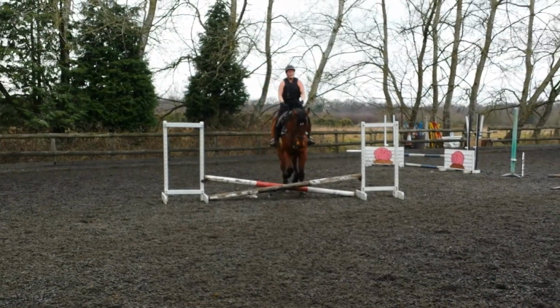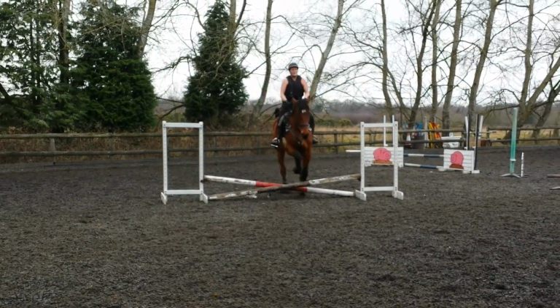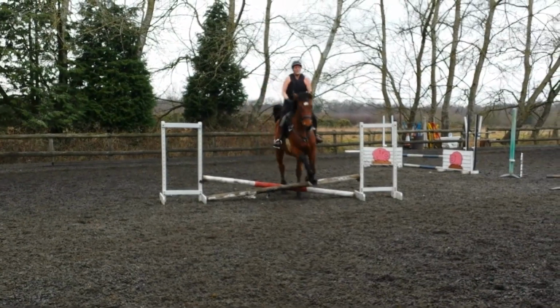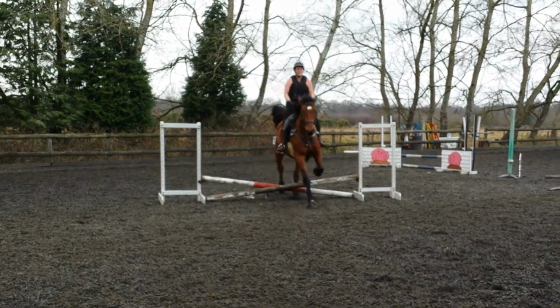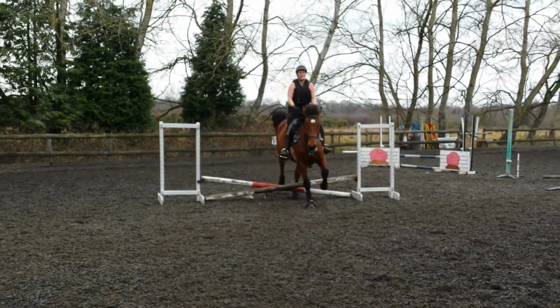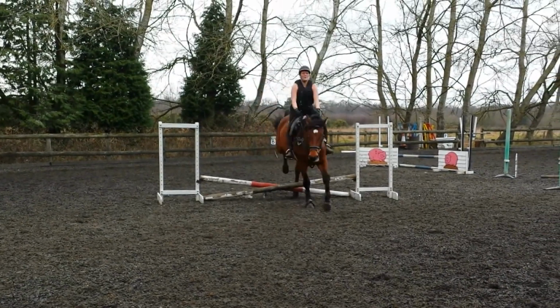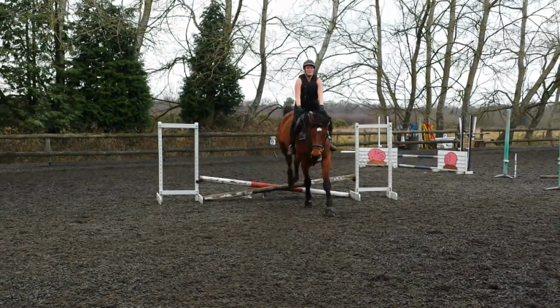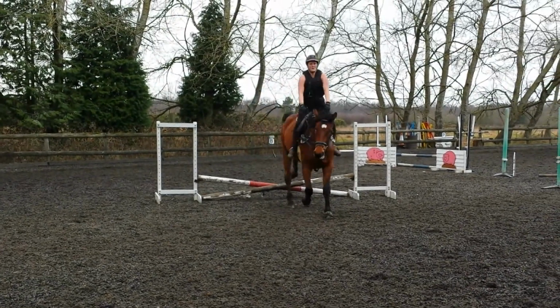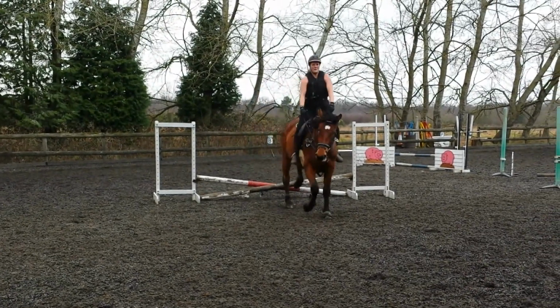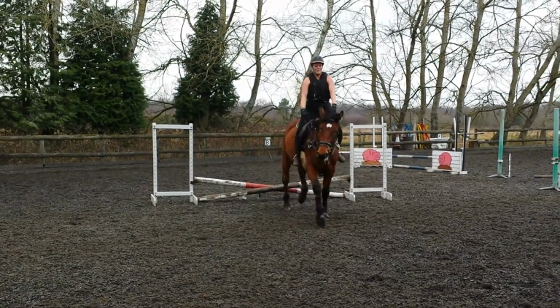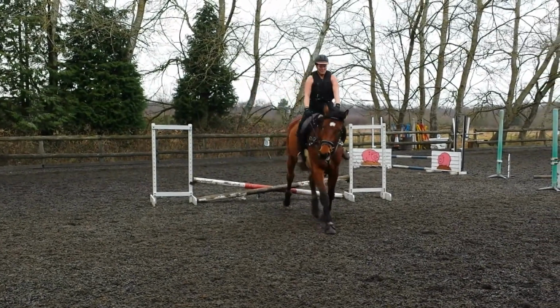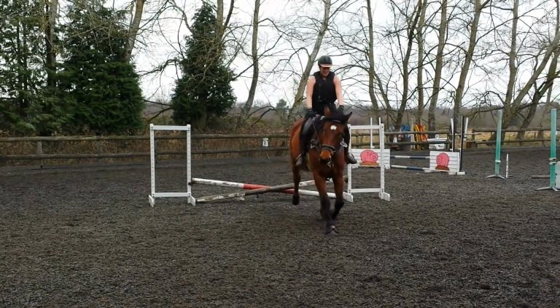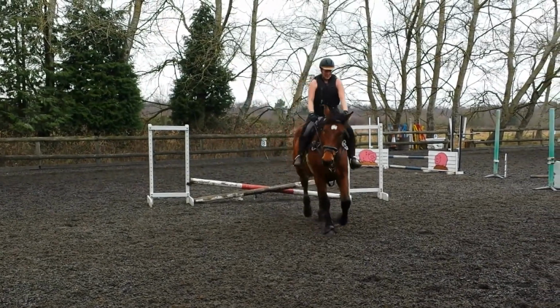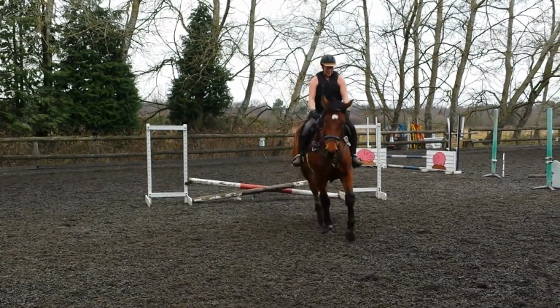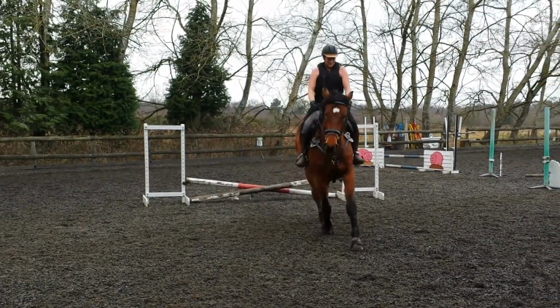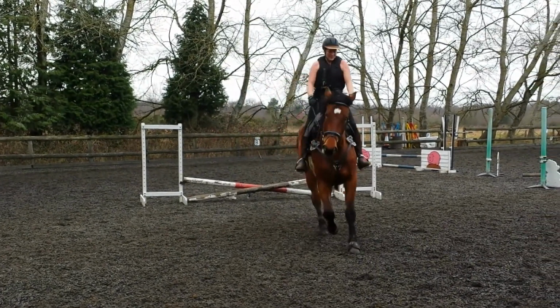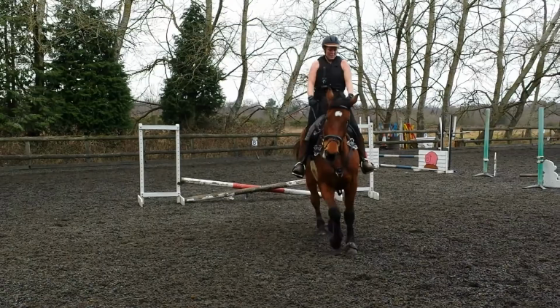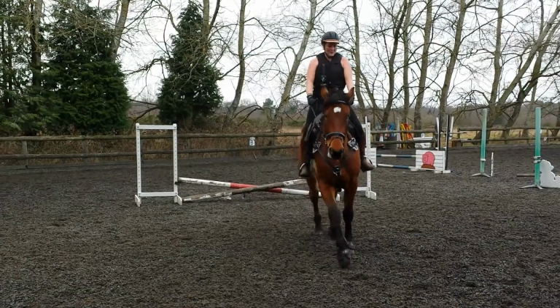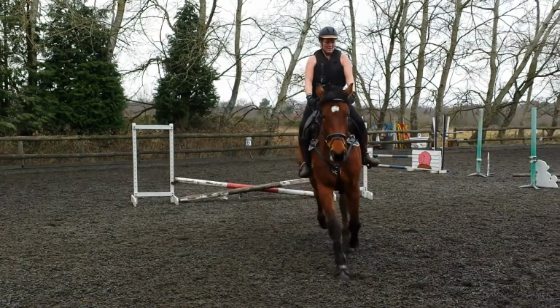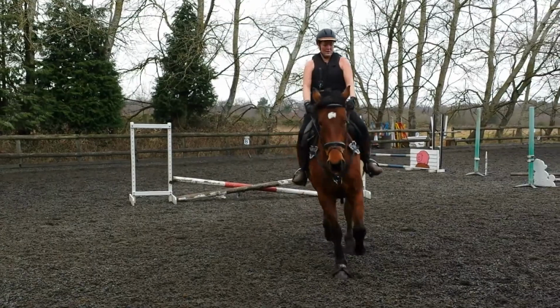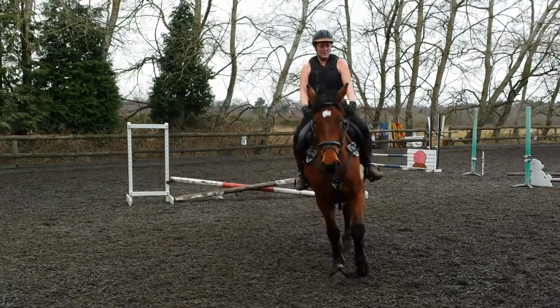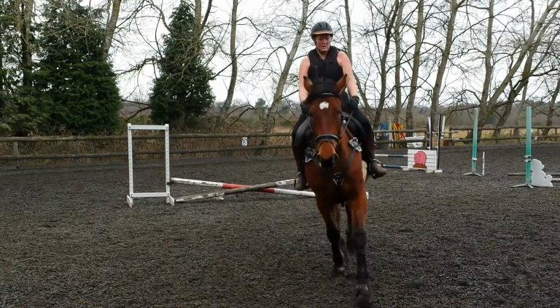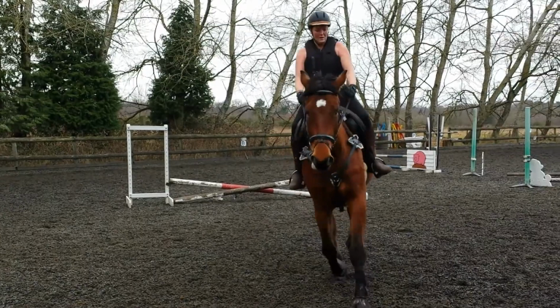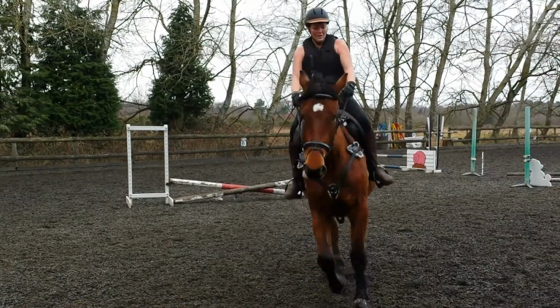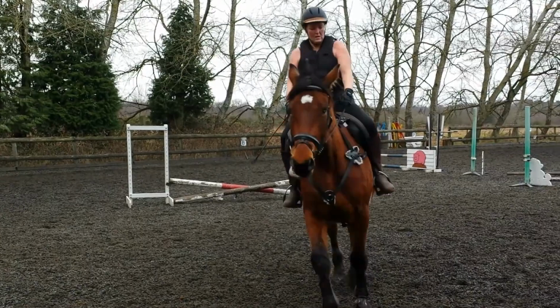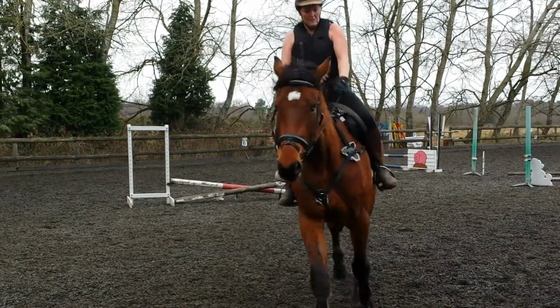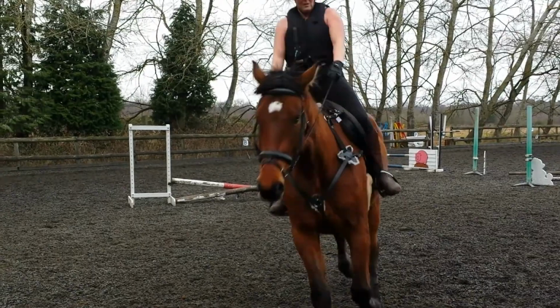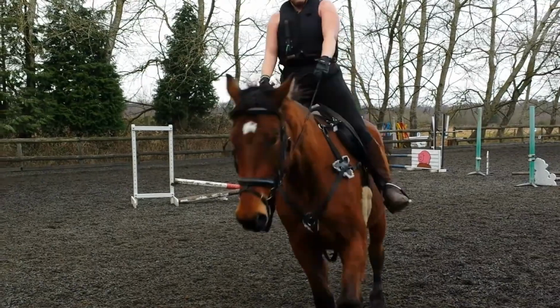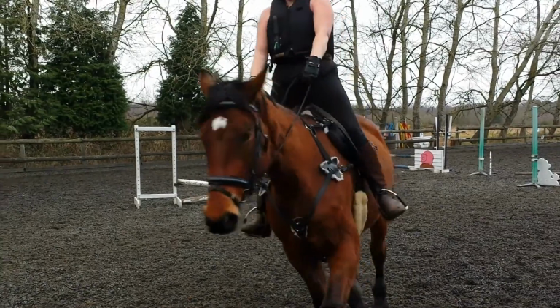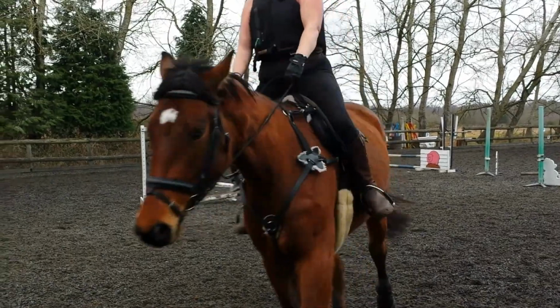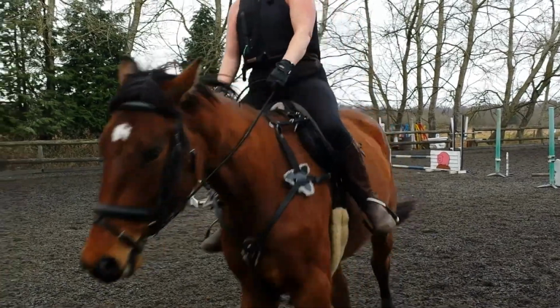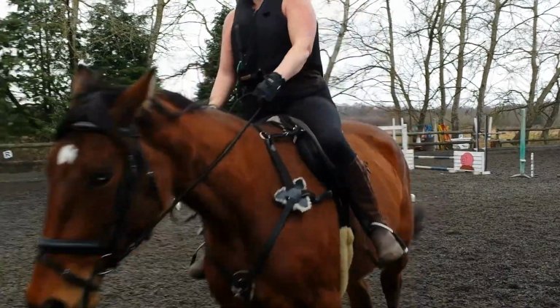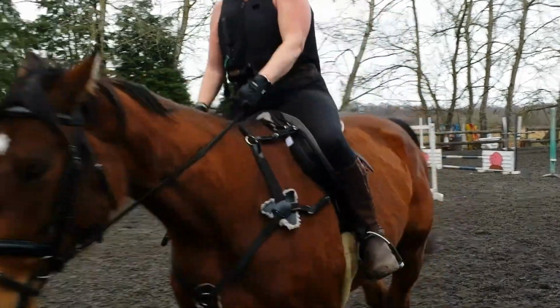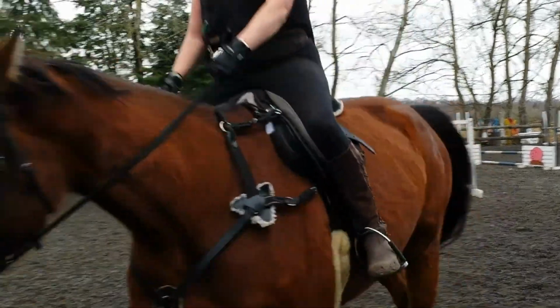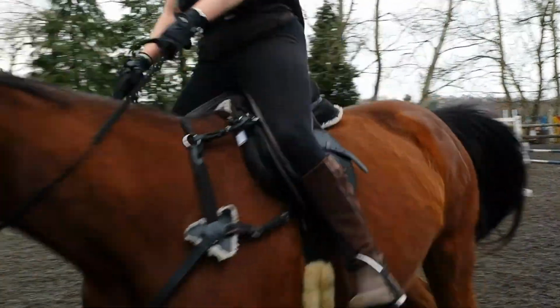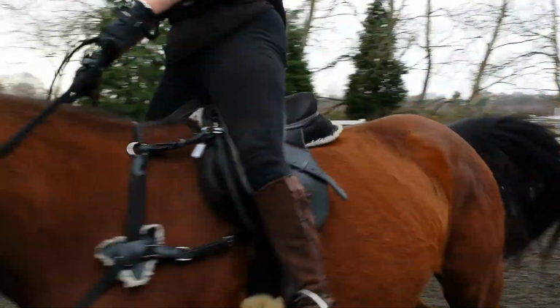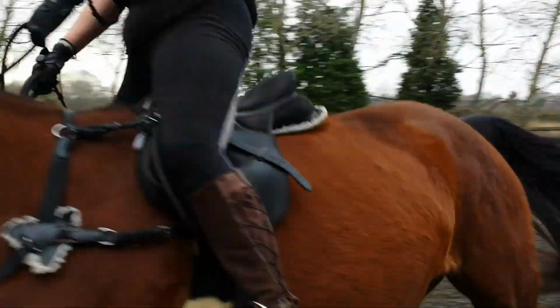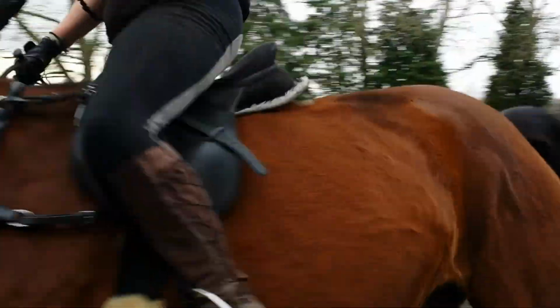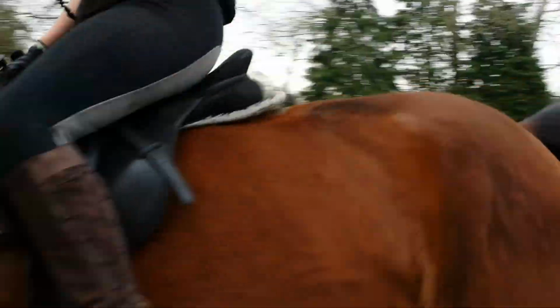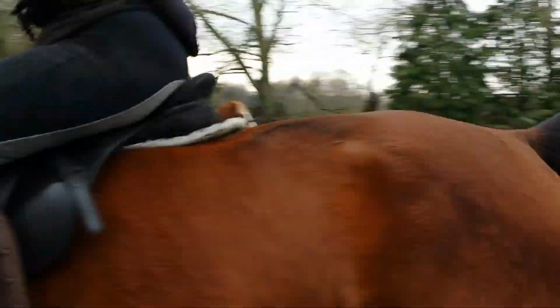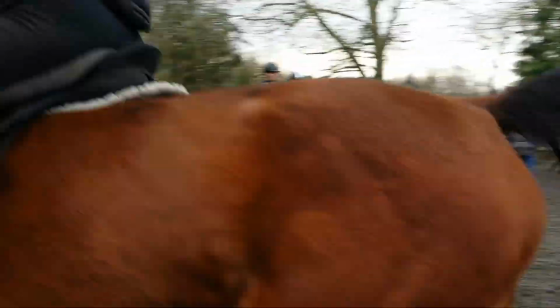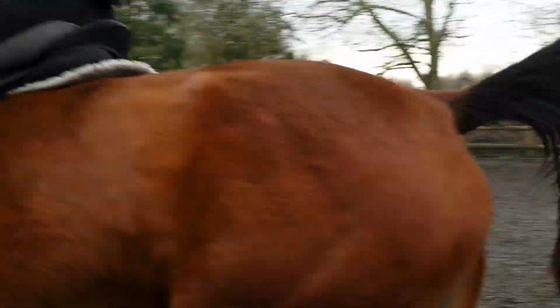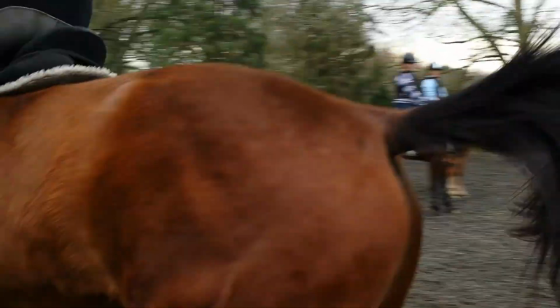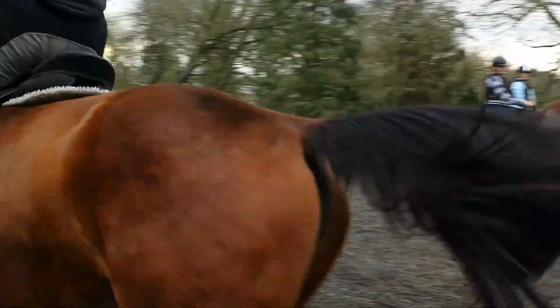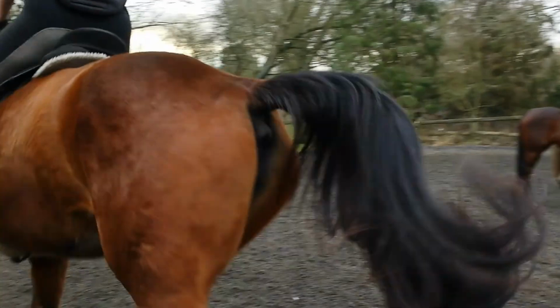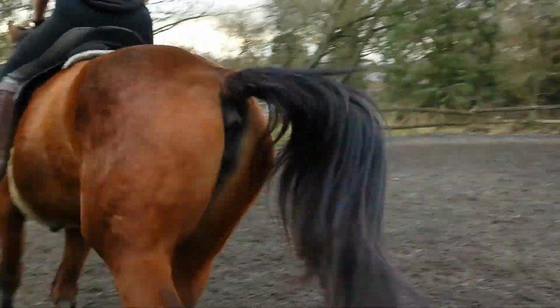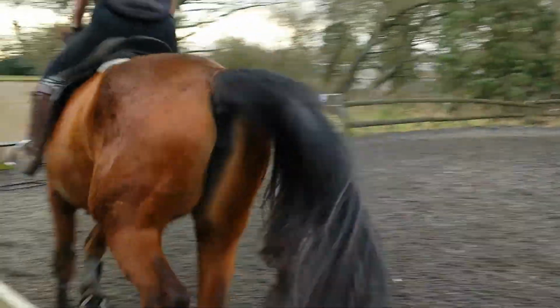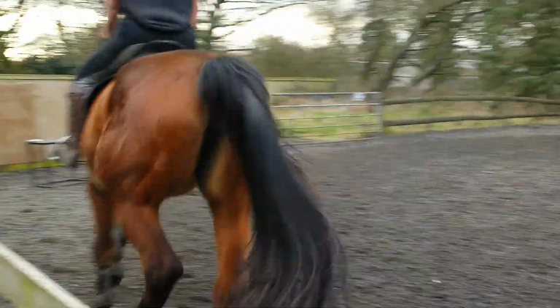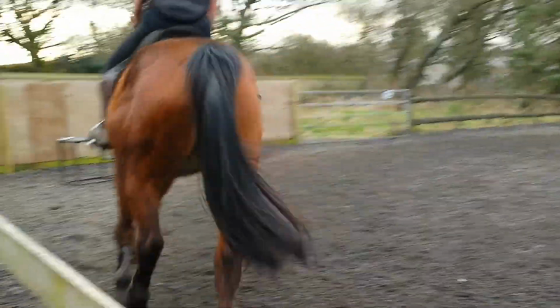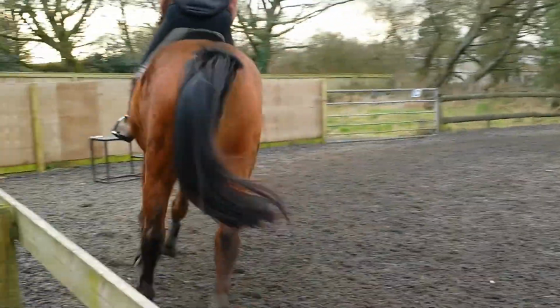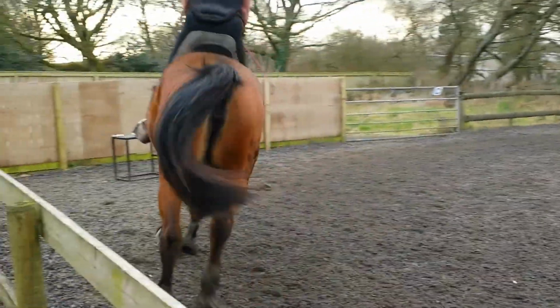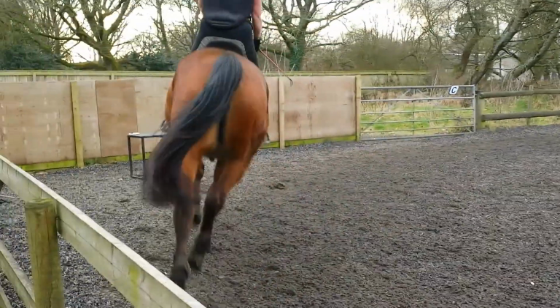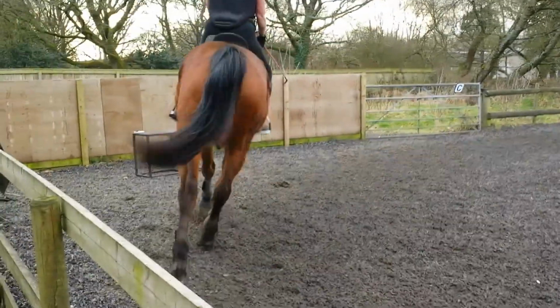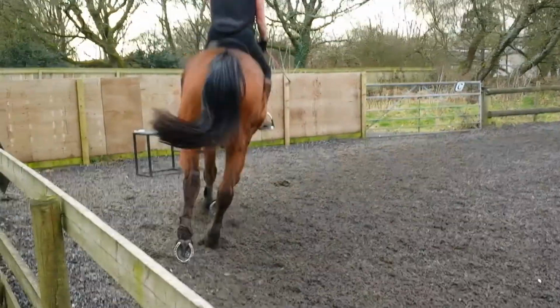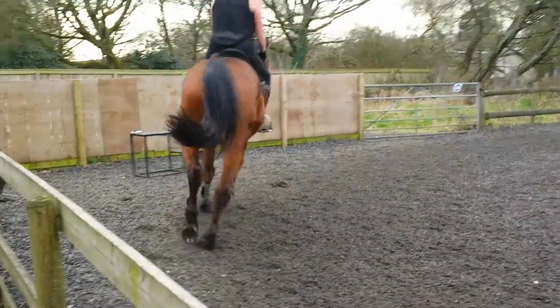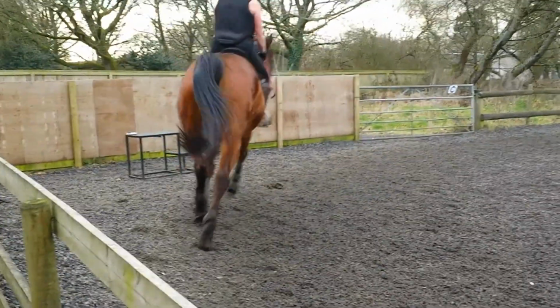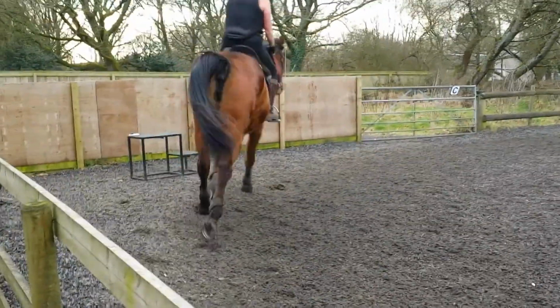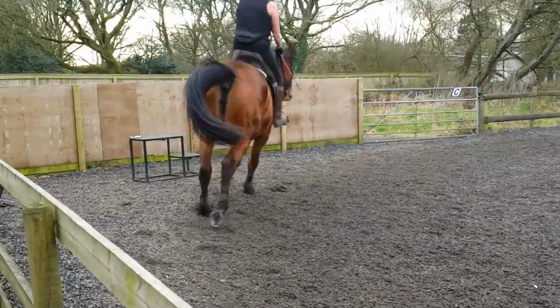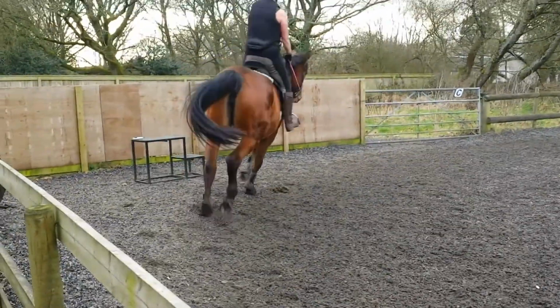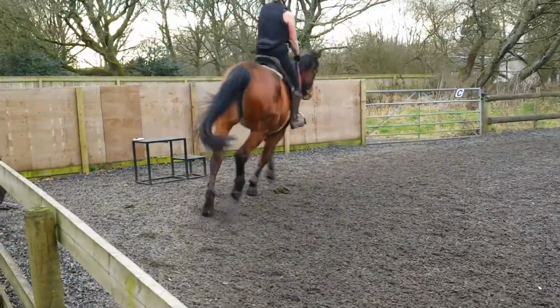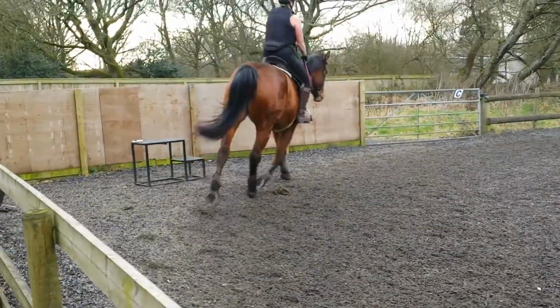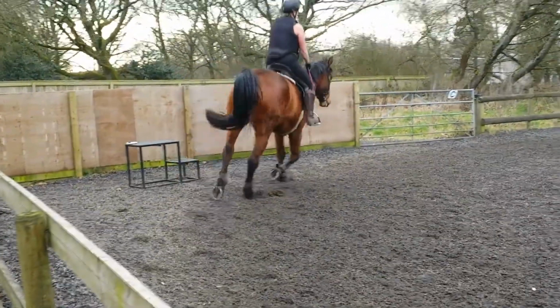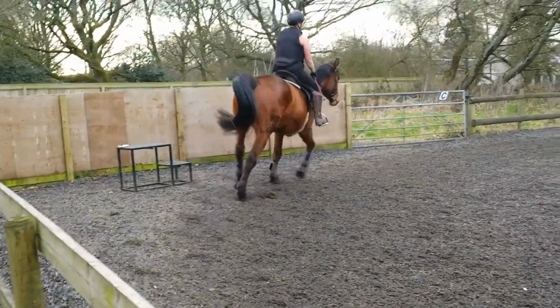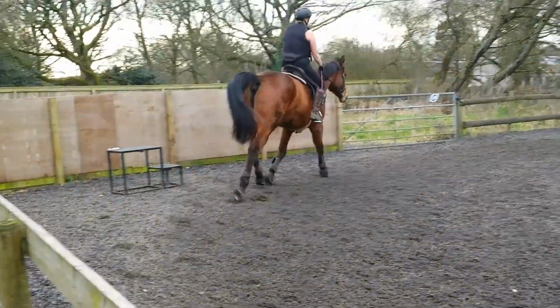Good. Turn the shoulders. Well done. Straight. Right in the square corner. Don't cross your hands over.